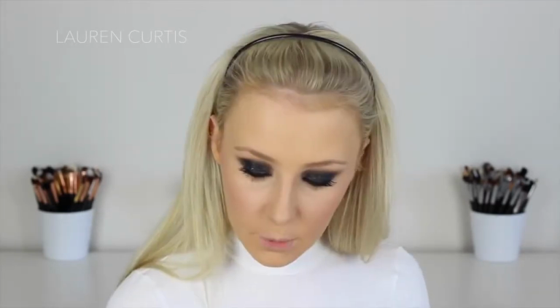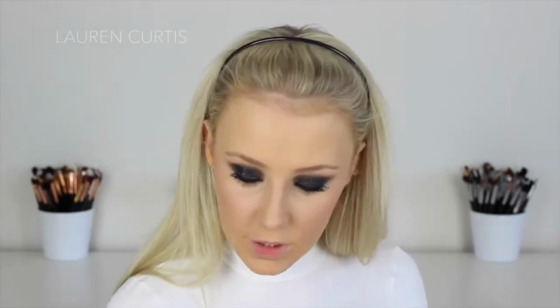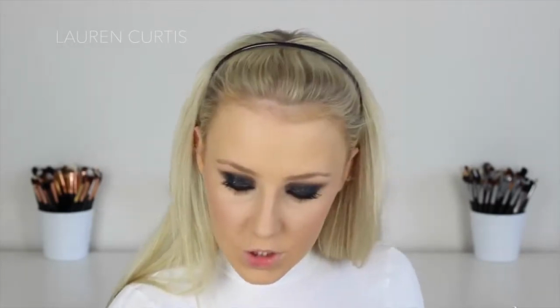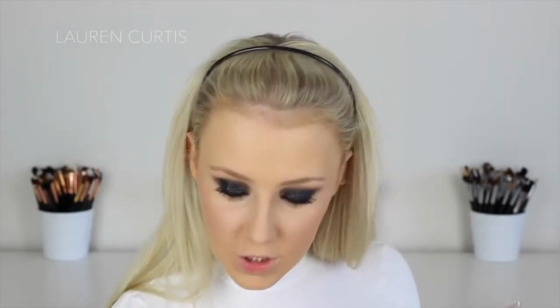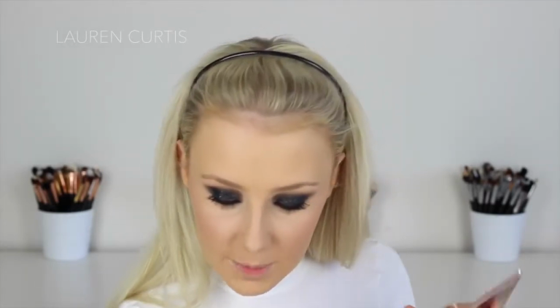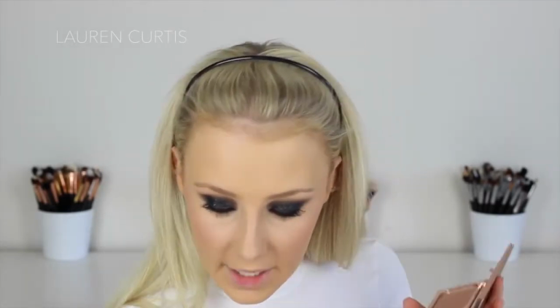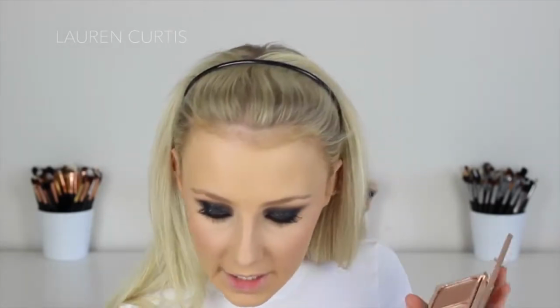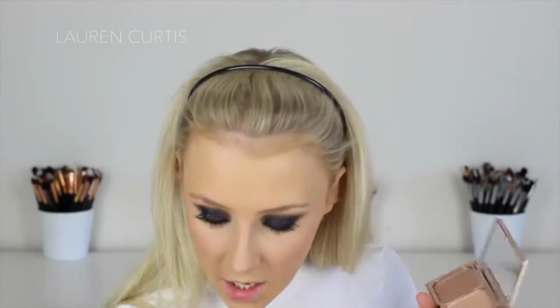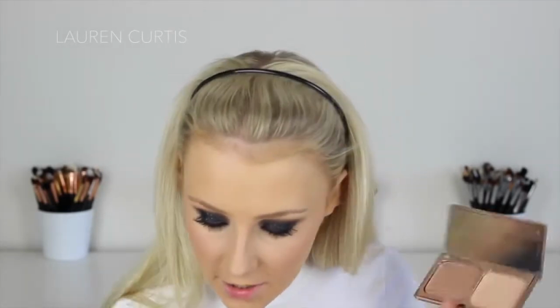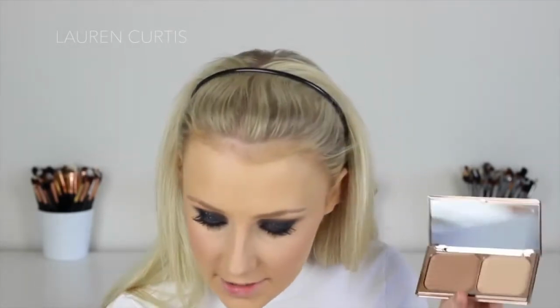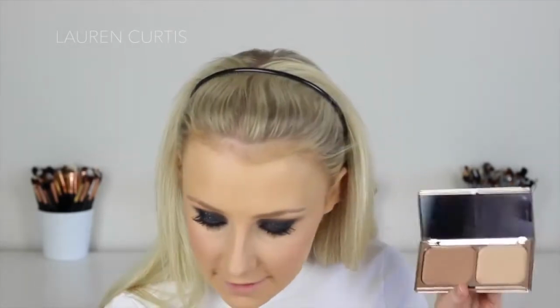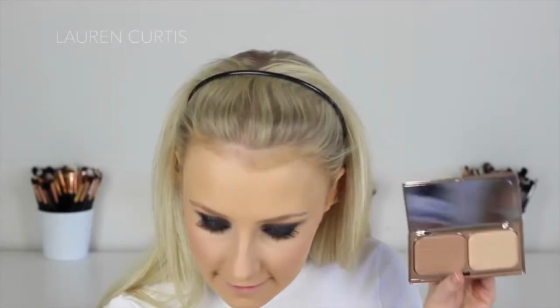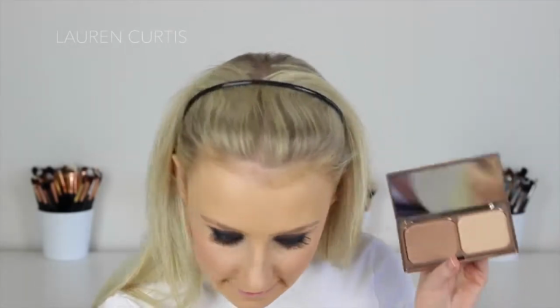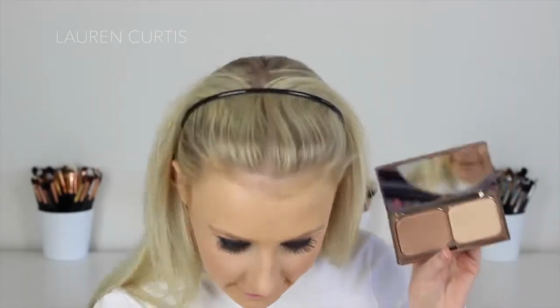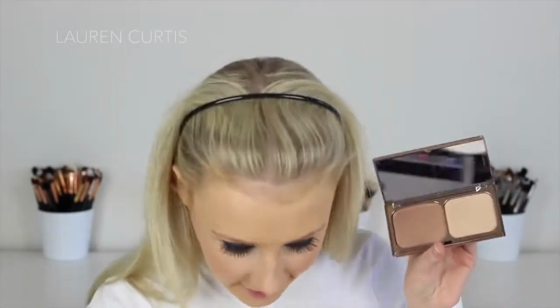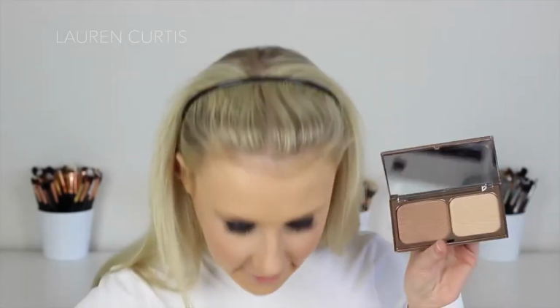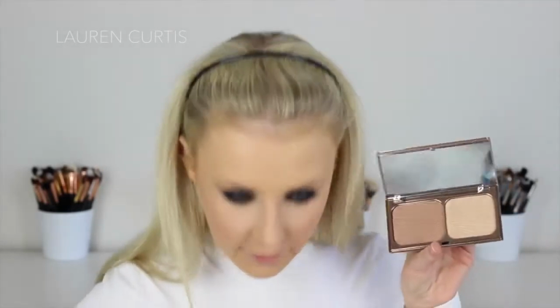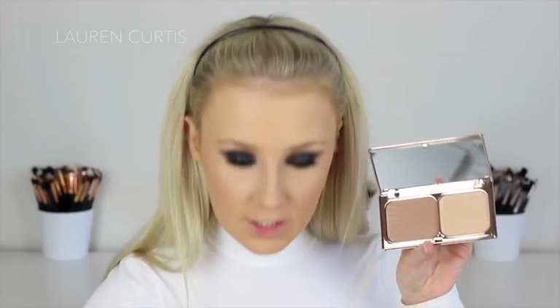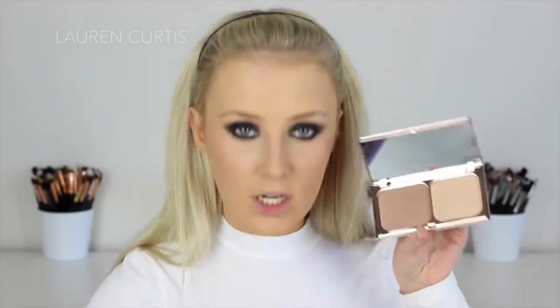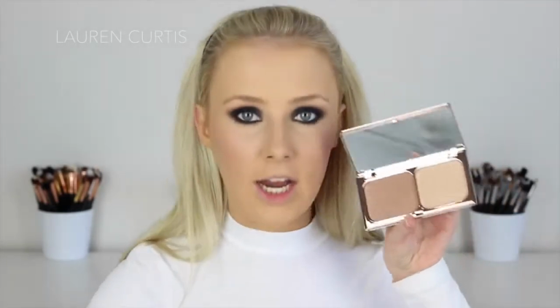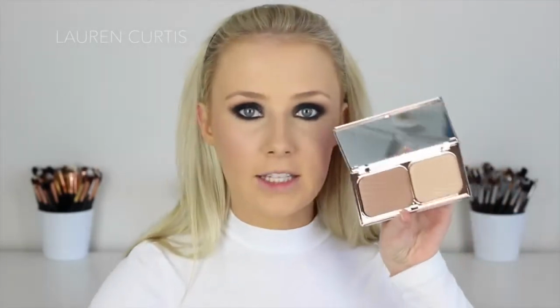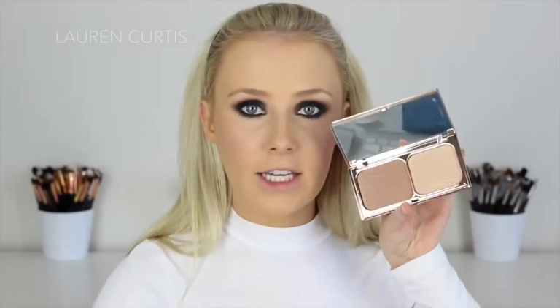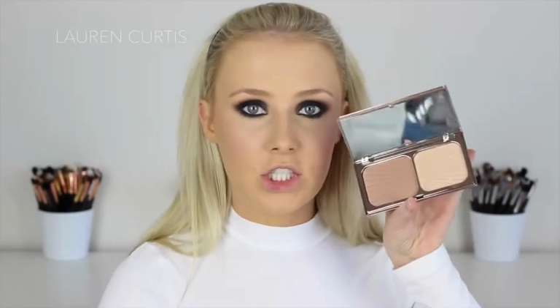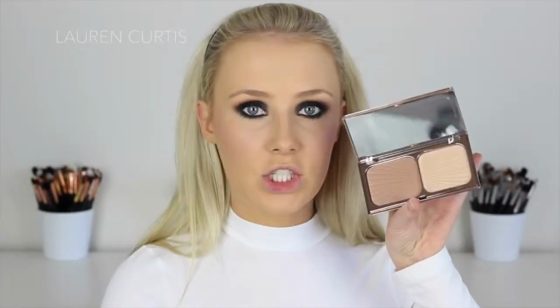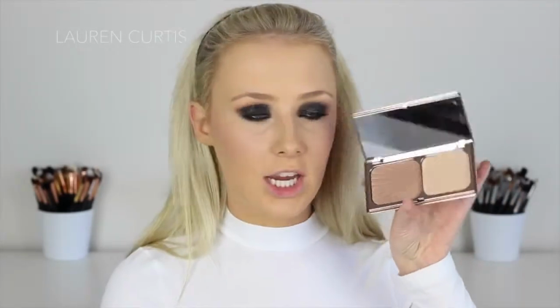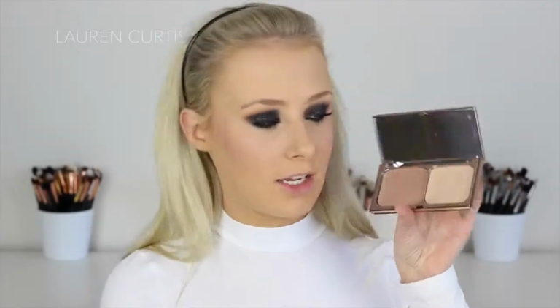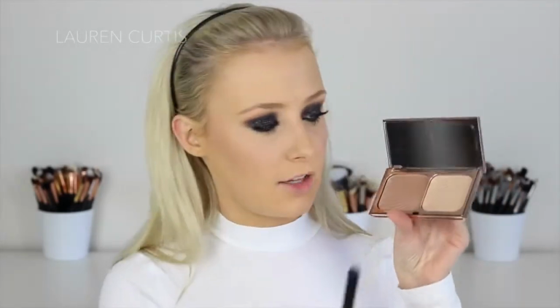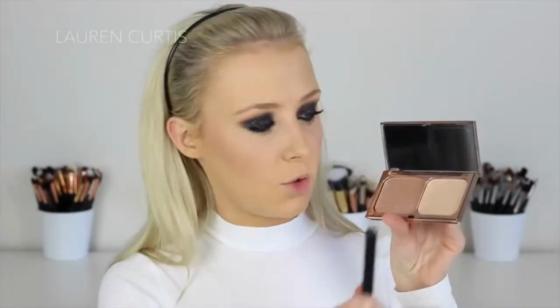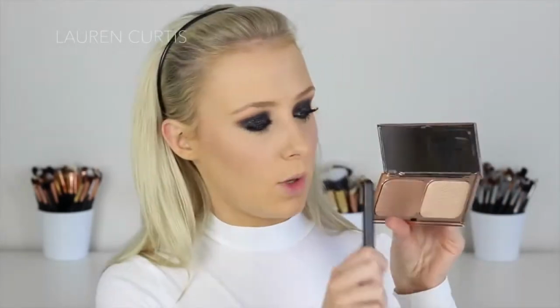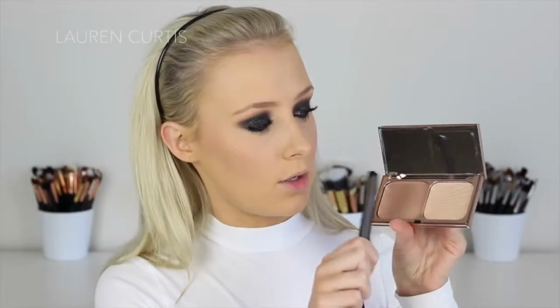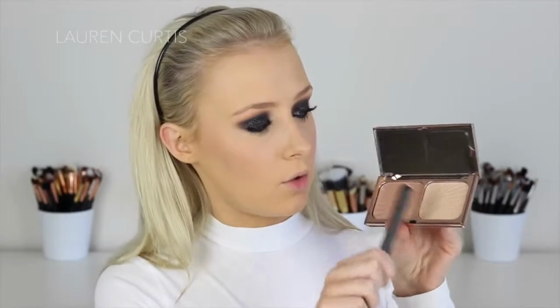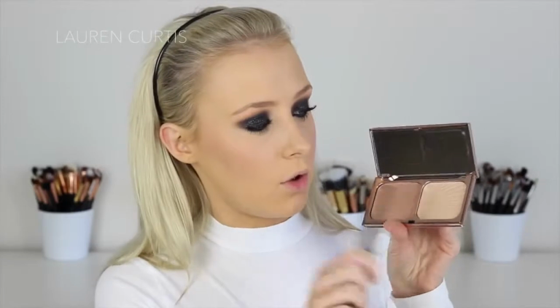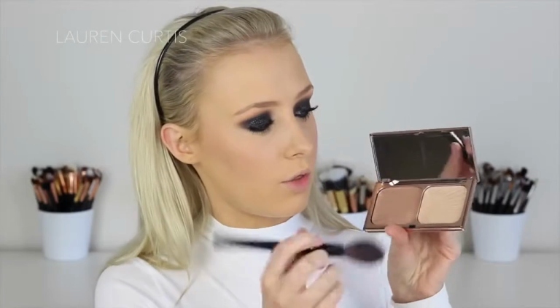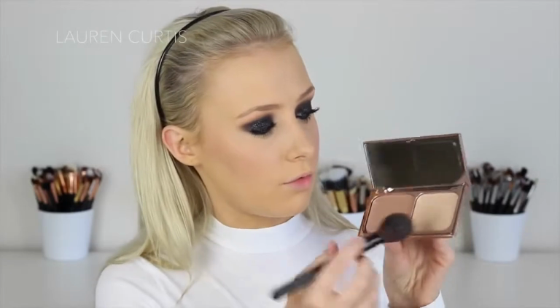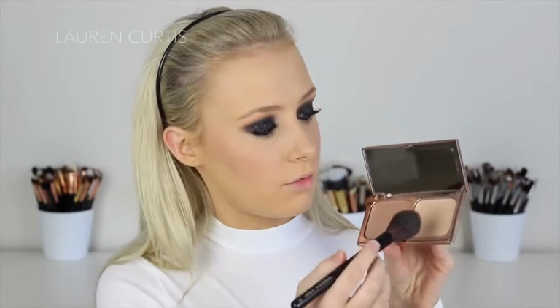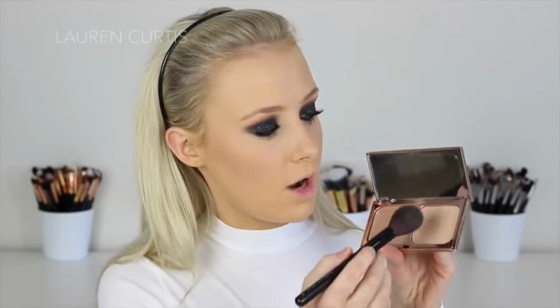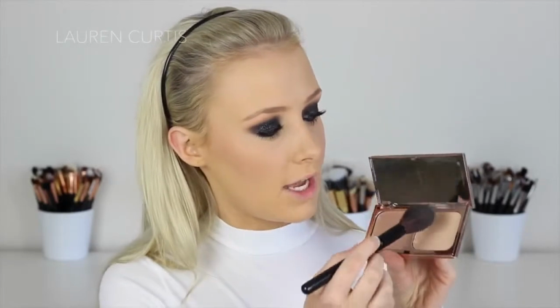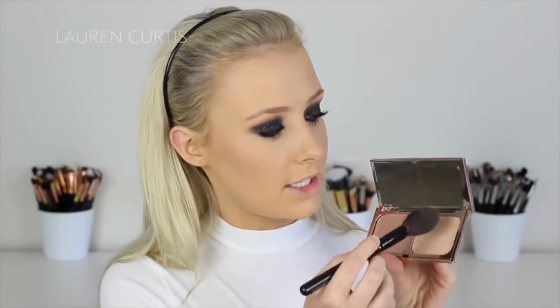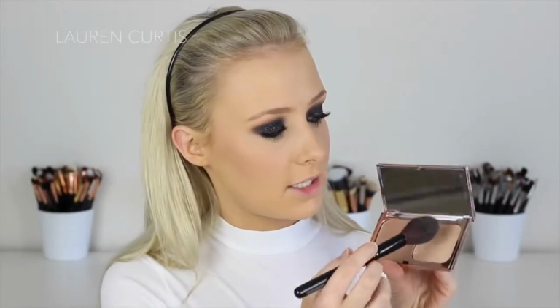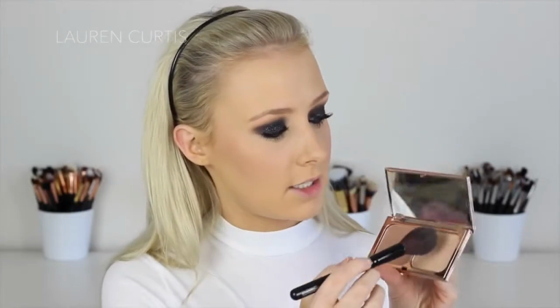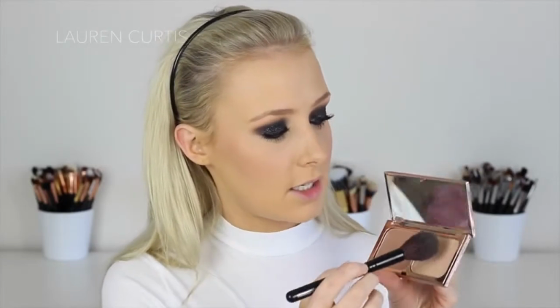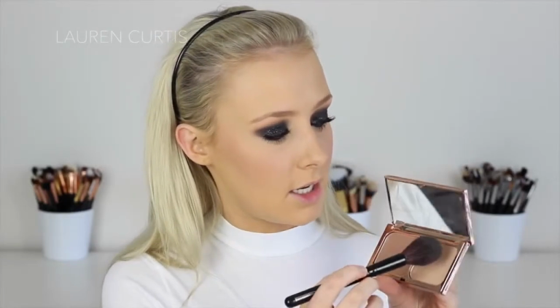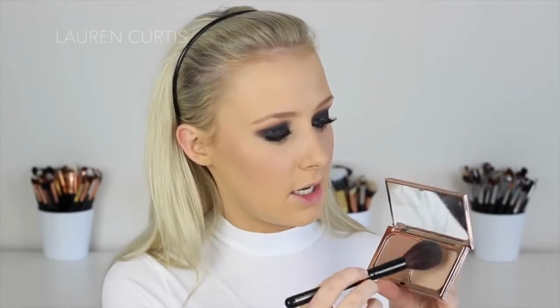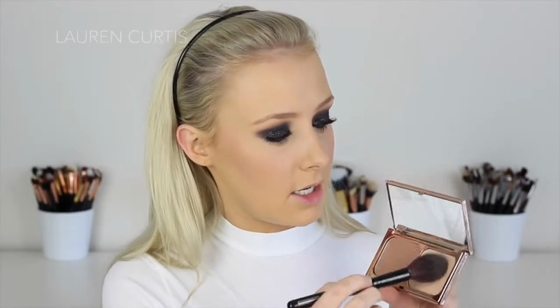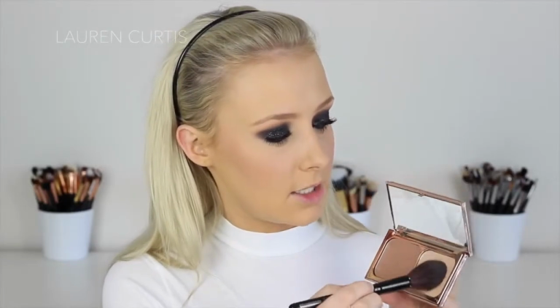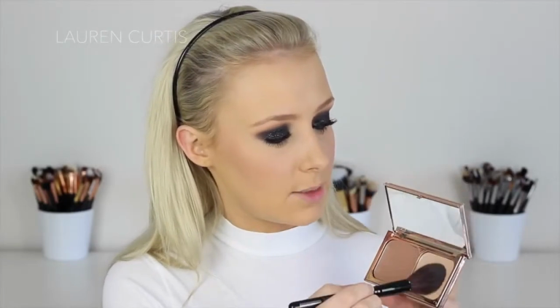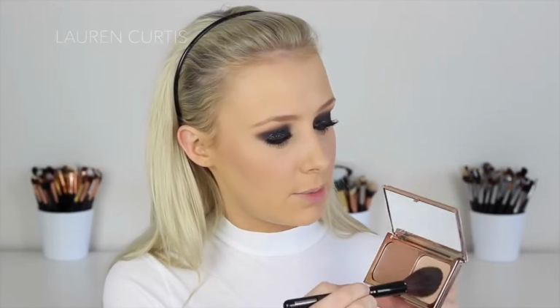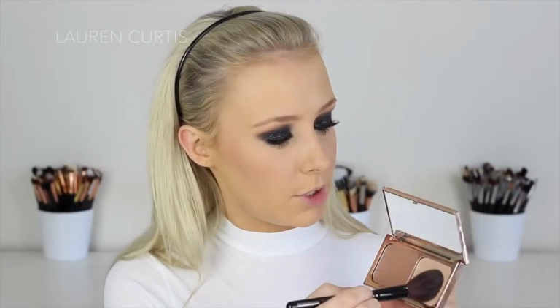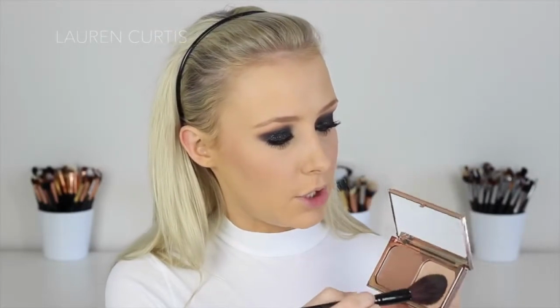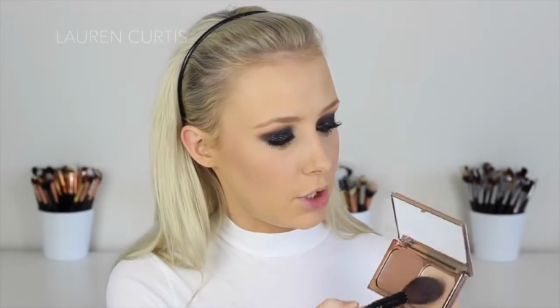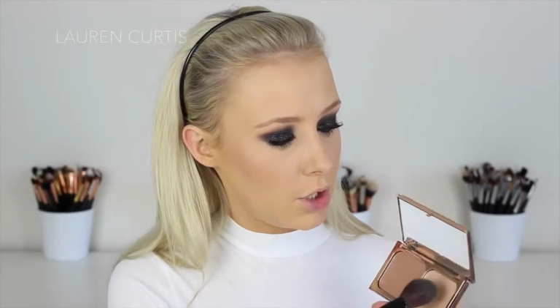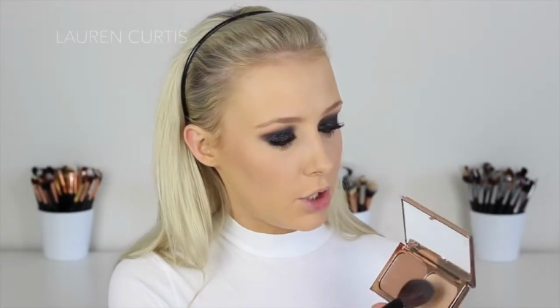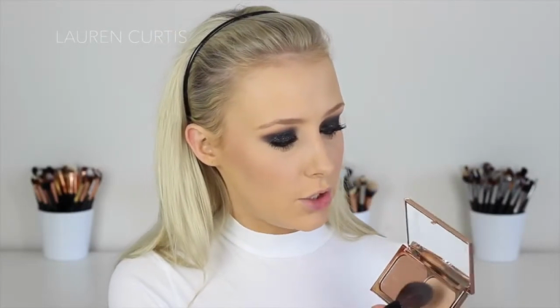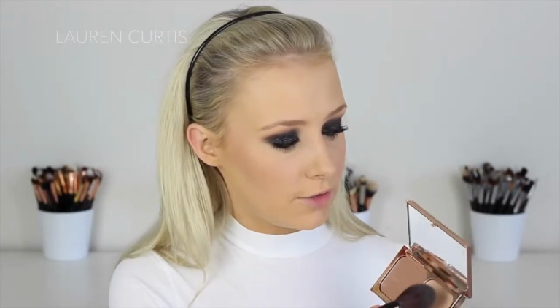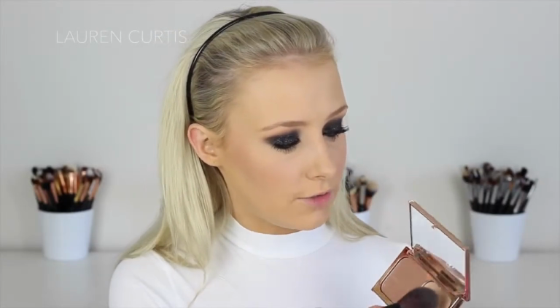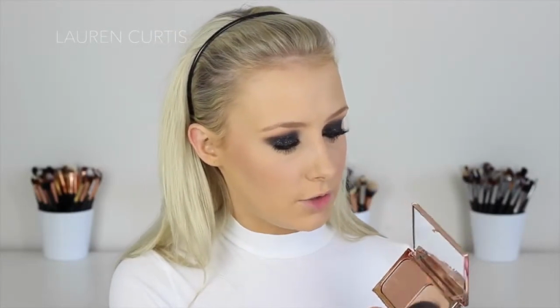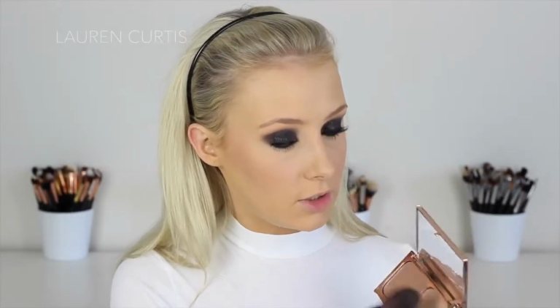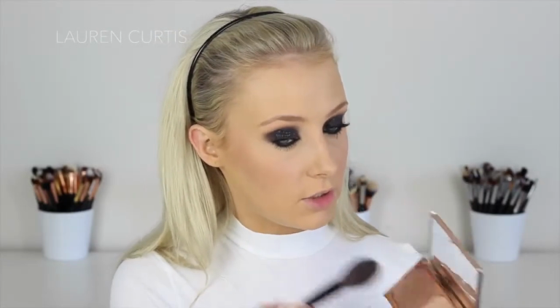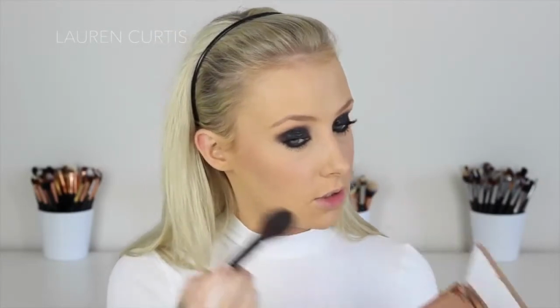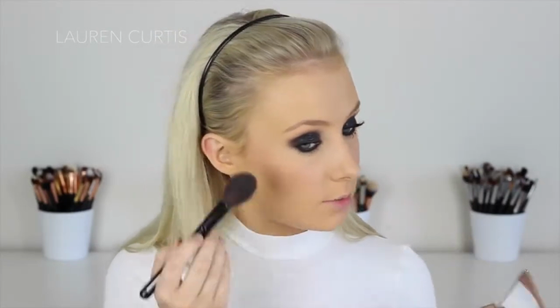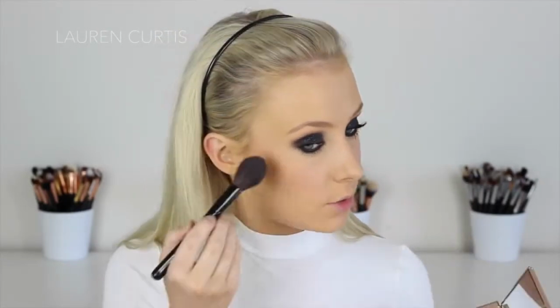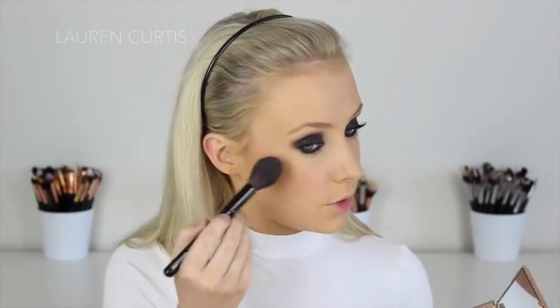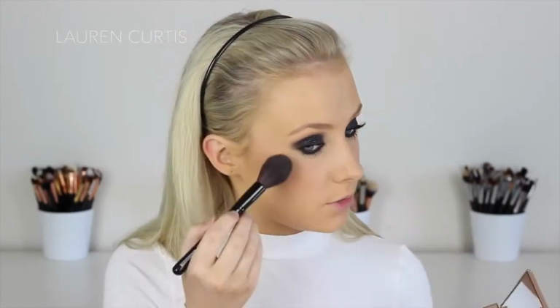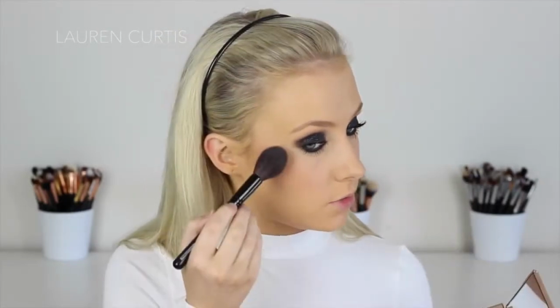Then I'm going to use my current favourite highlight shade — the one on the right. It's beautiful. Beautiful.